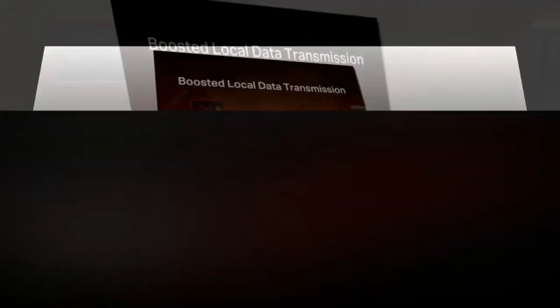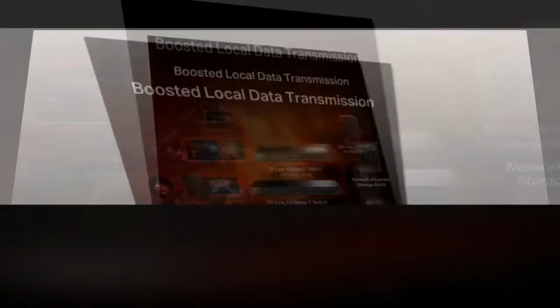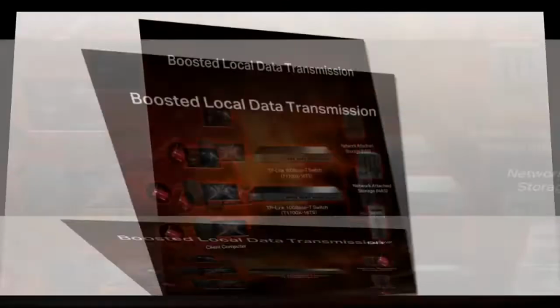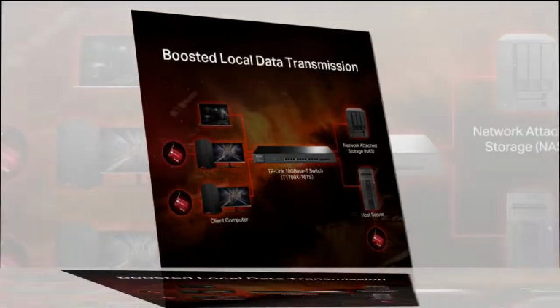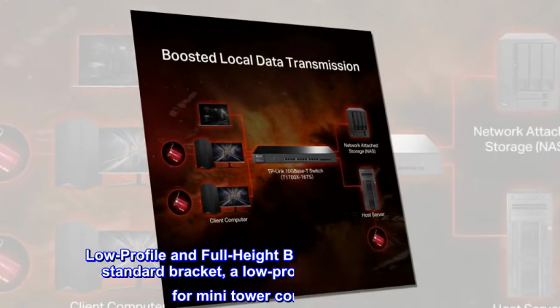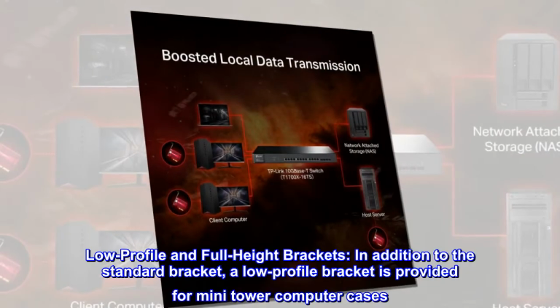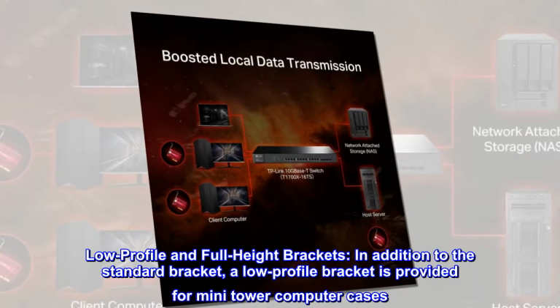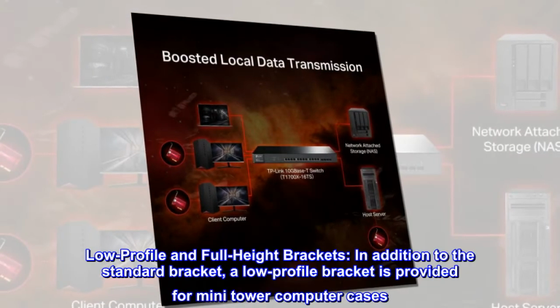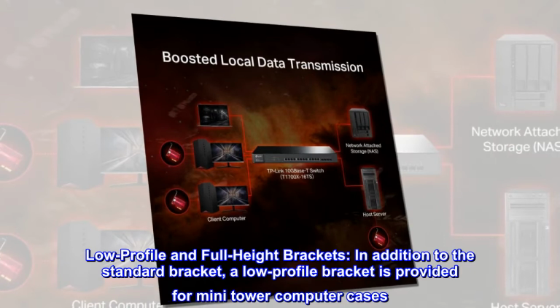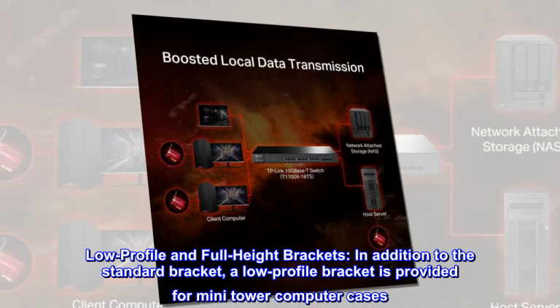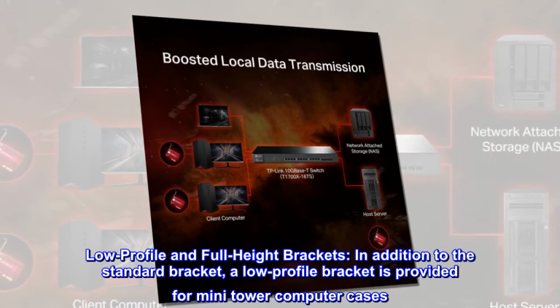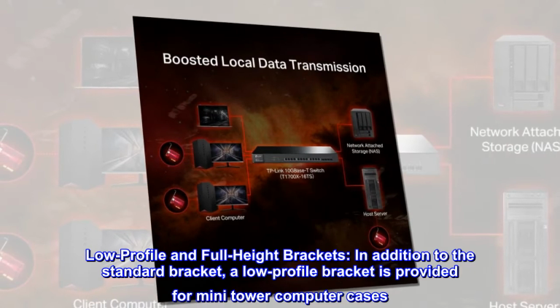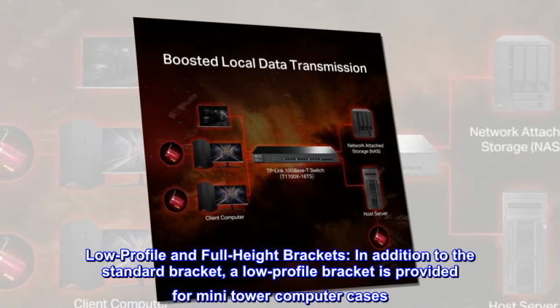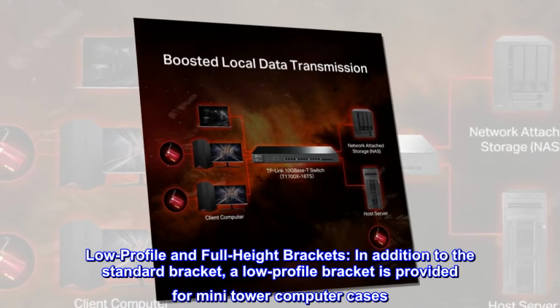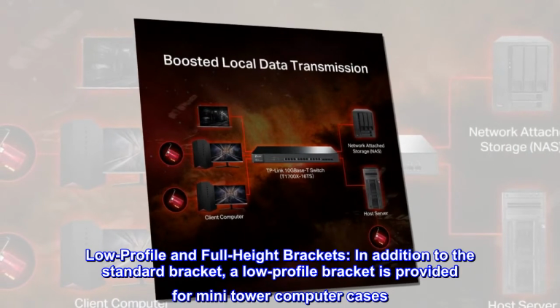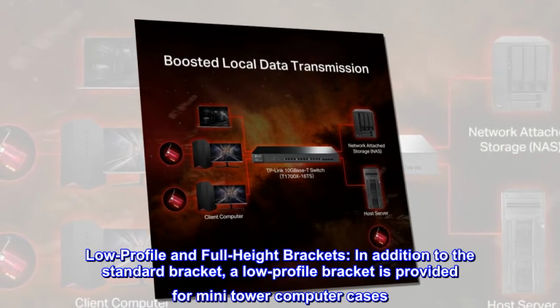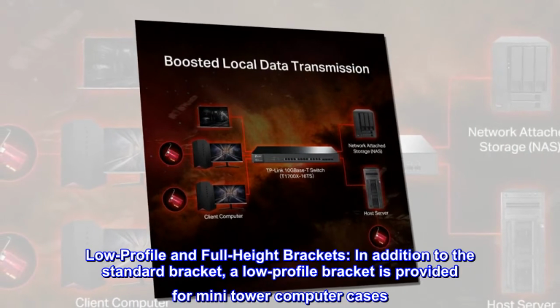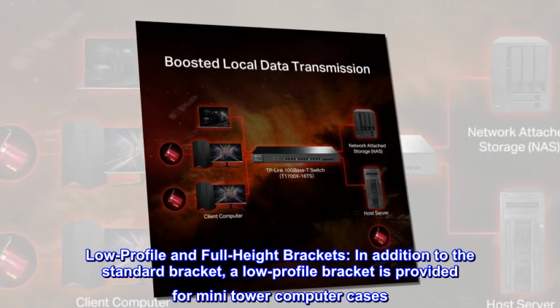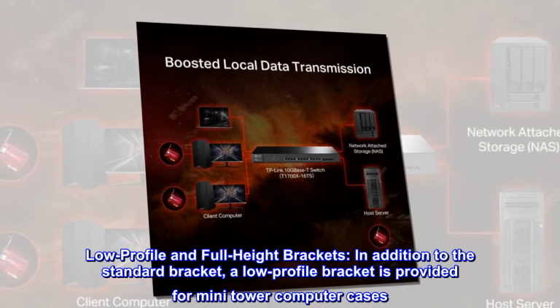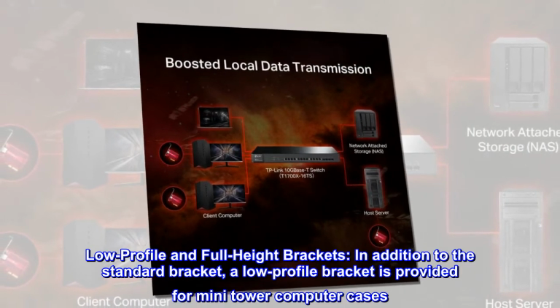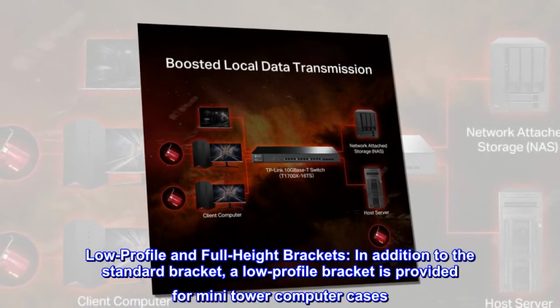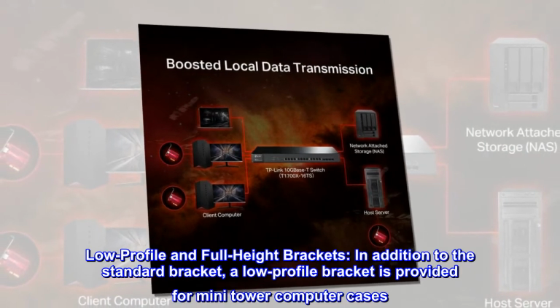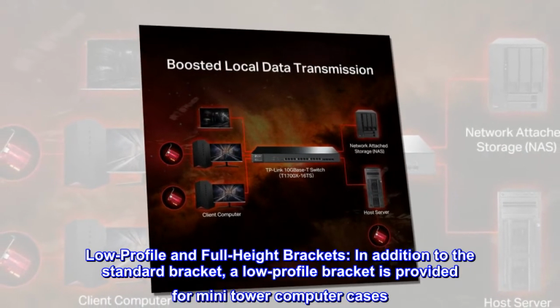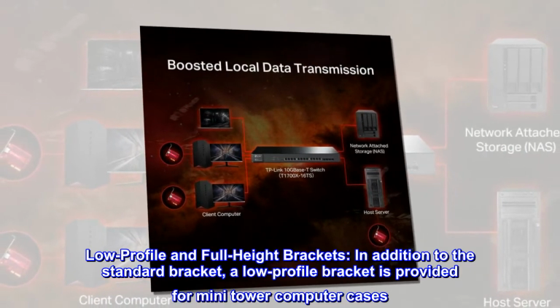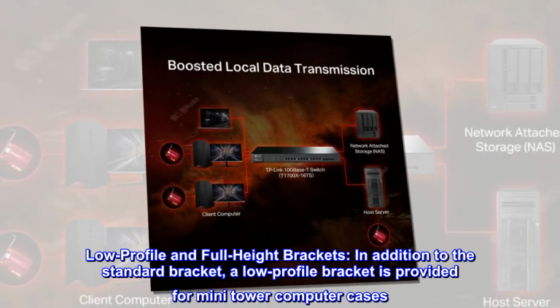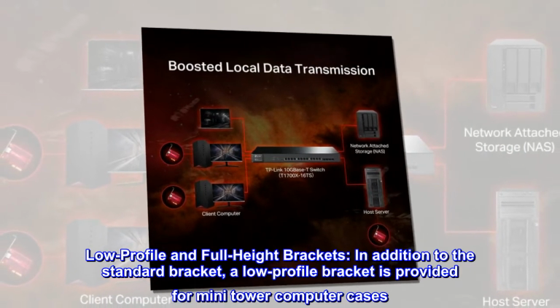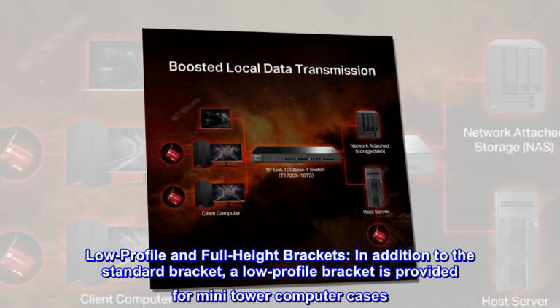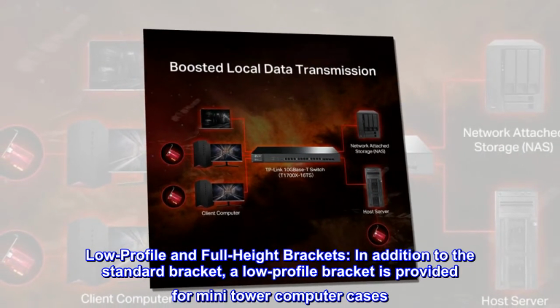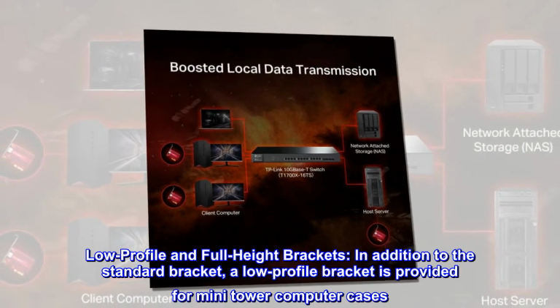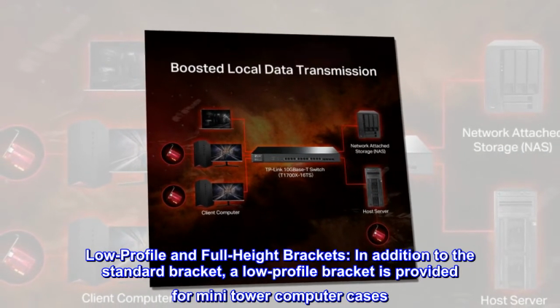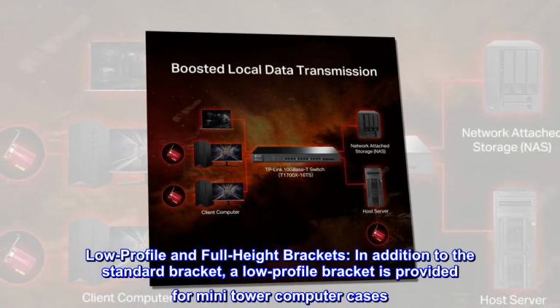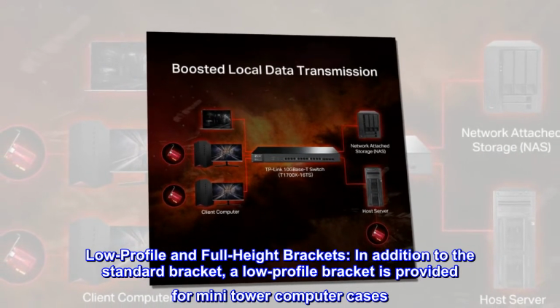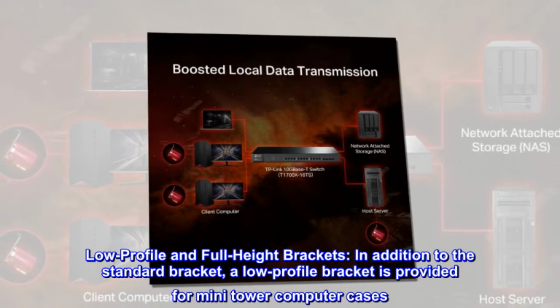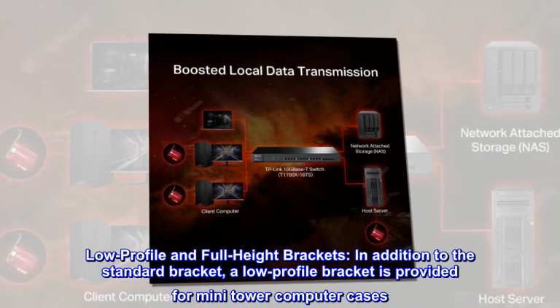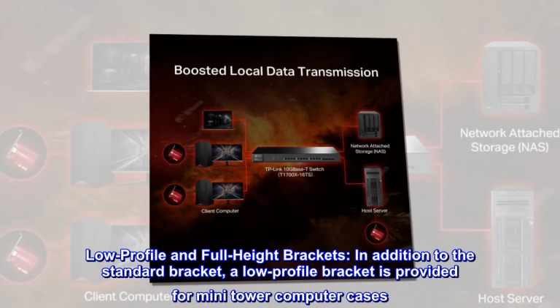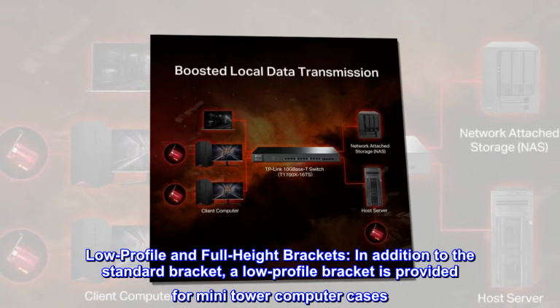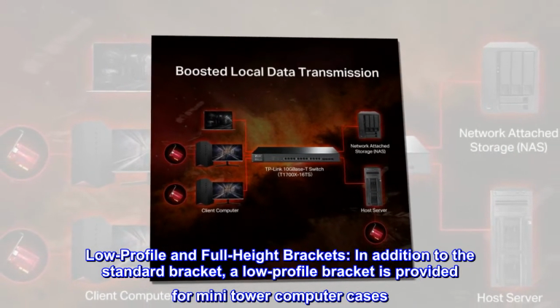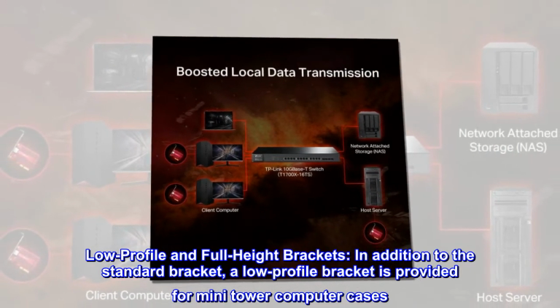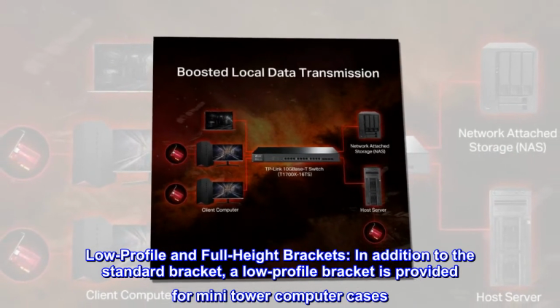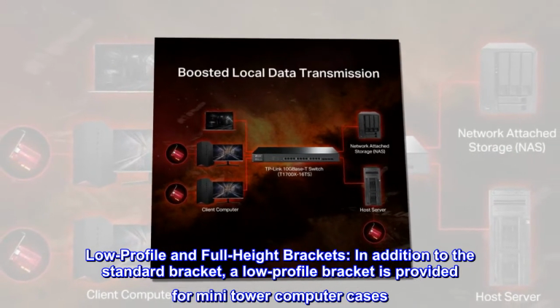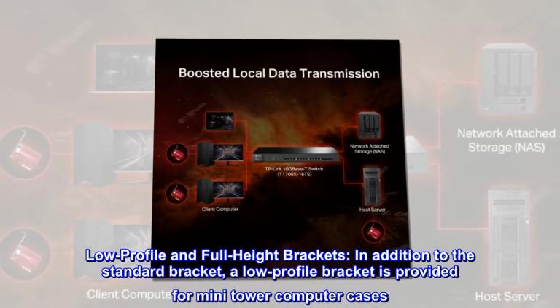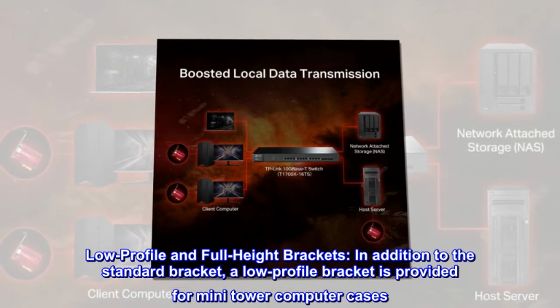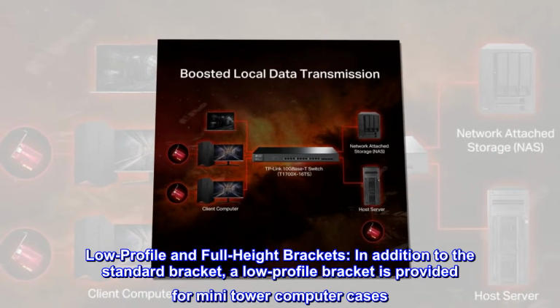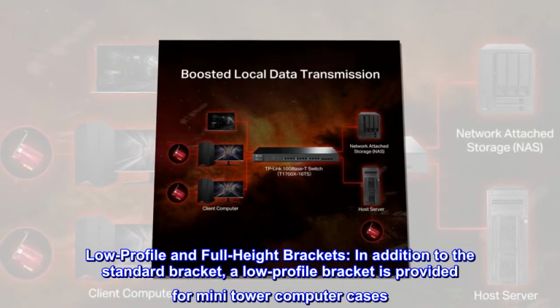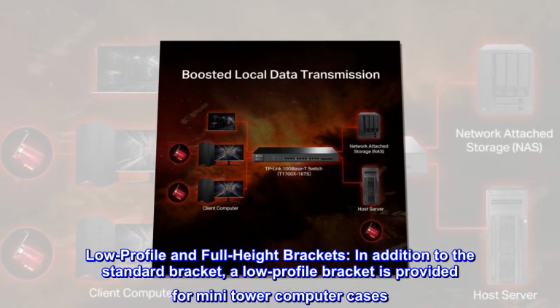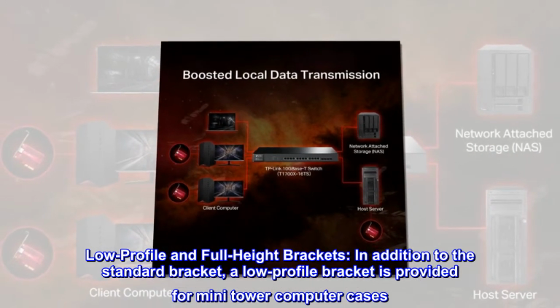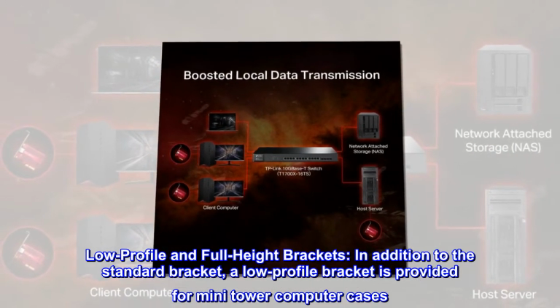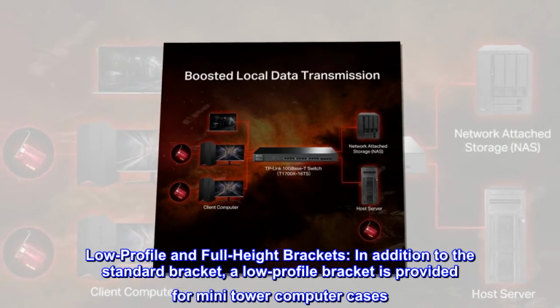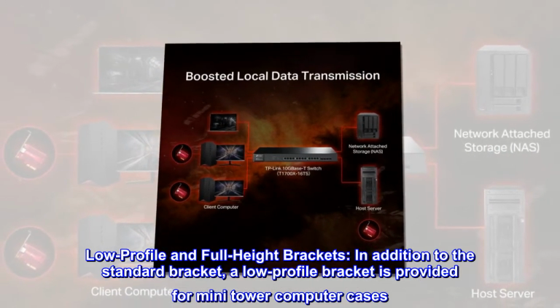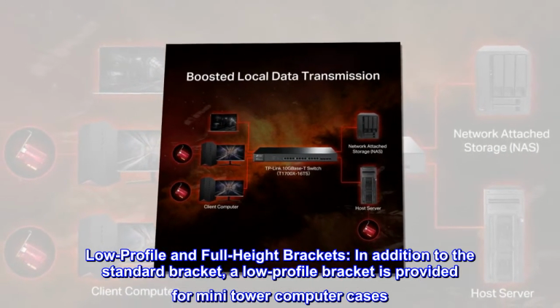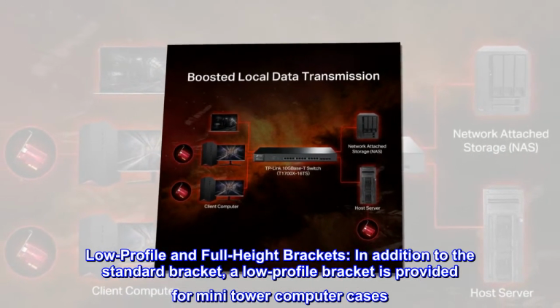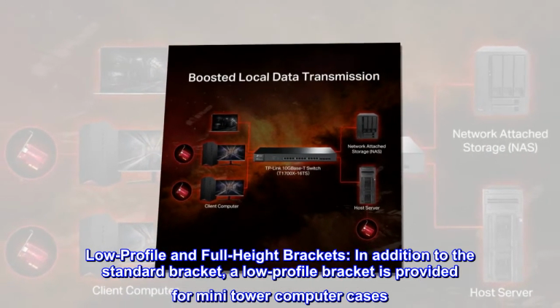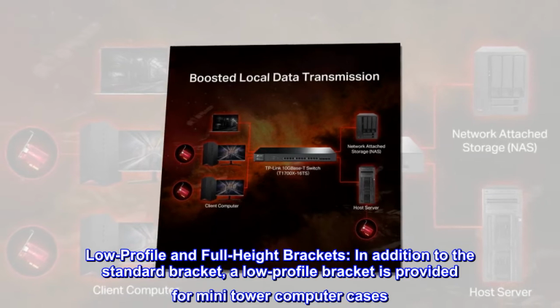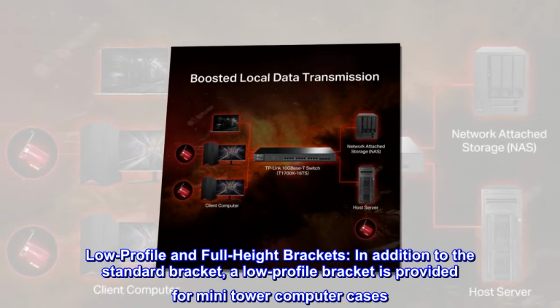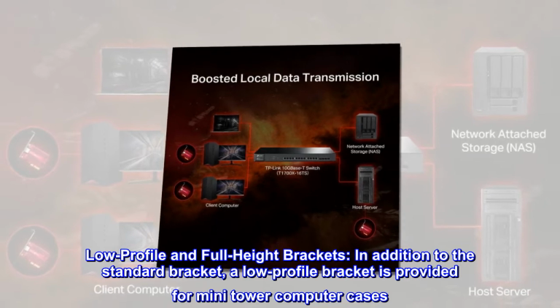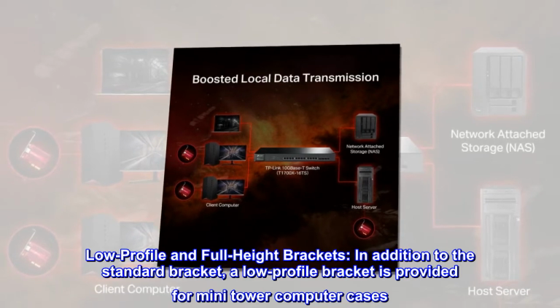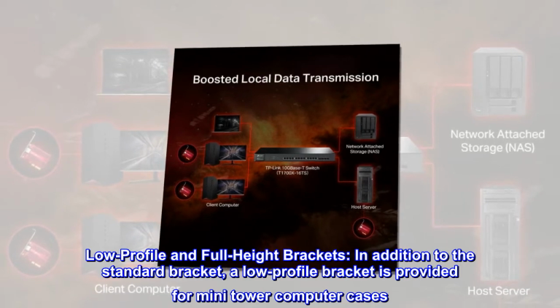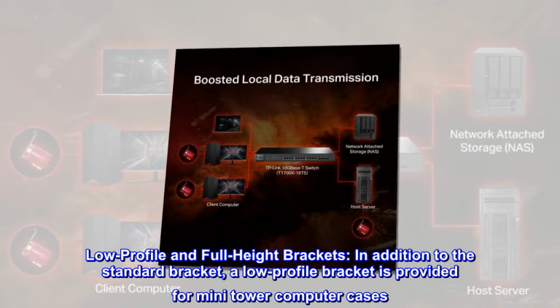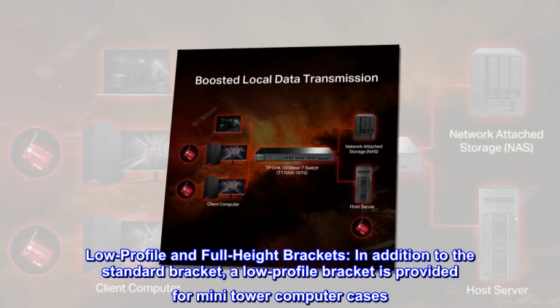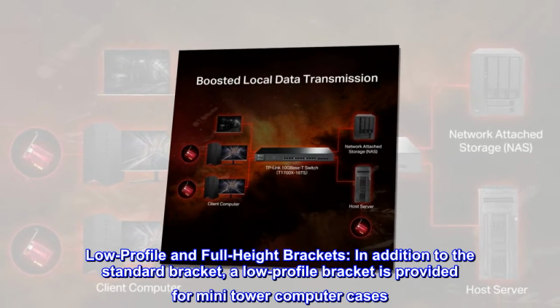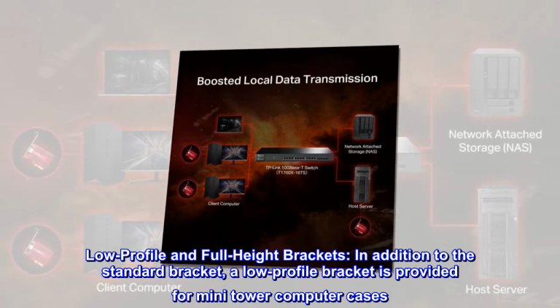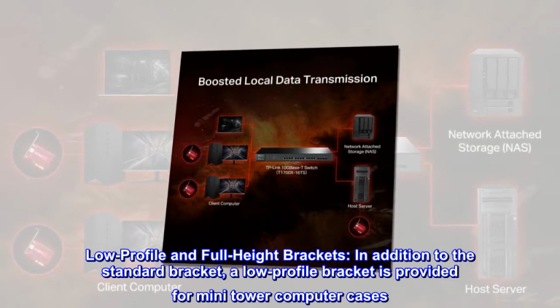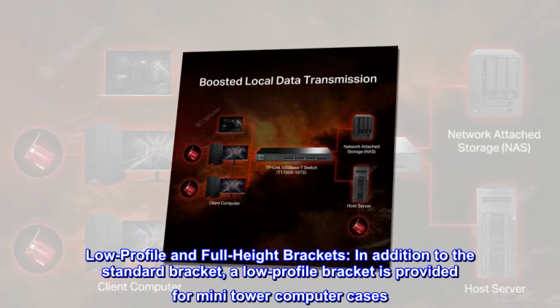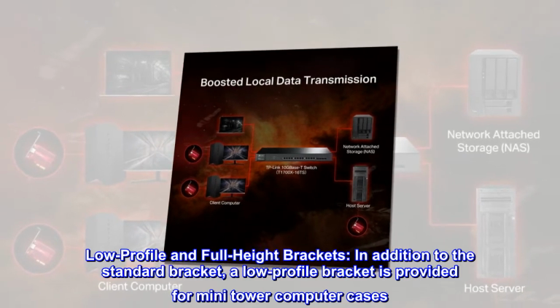Low-profile and full-height brackets. In addition to the standard bracket, a low-profile bracket is provided for mini-tower computer cases.